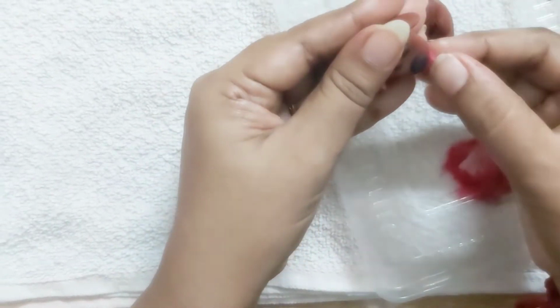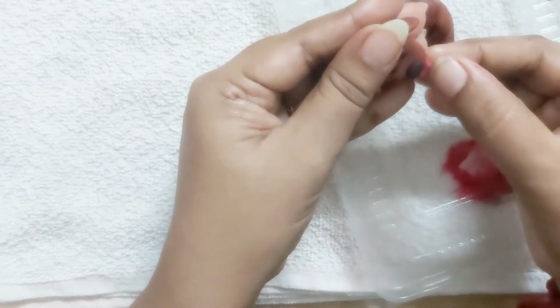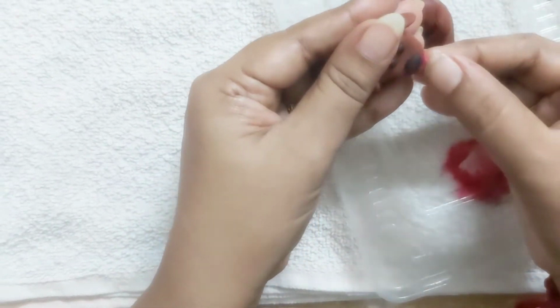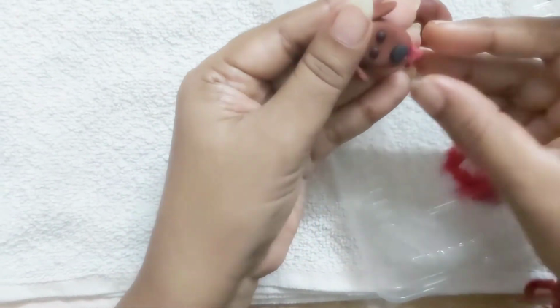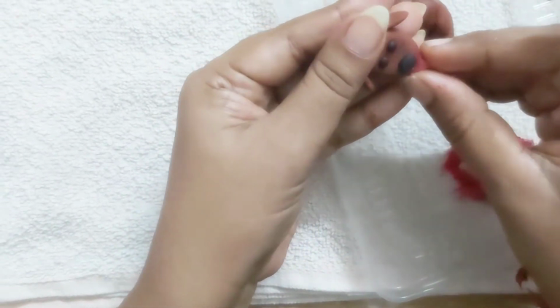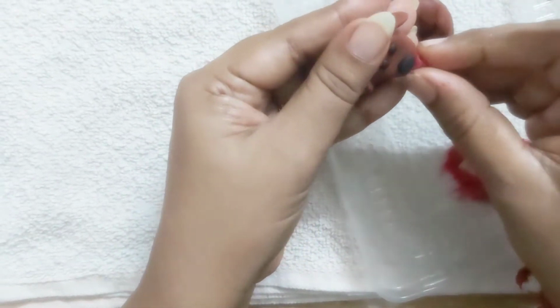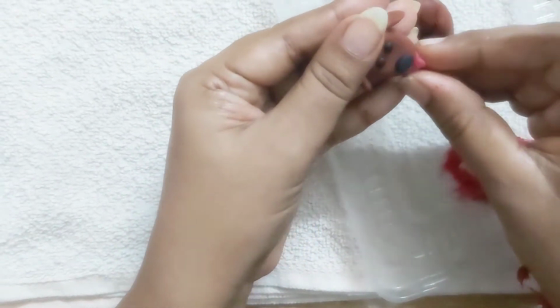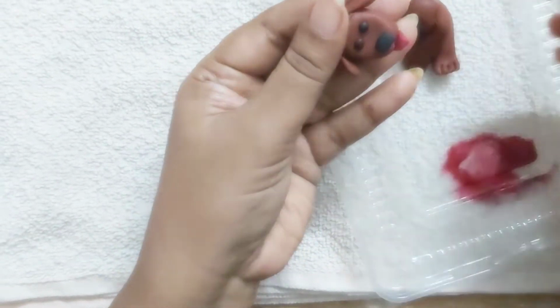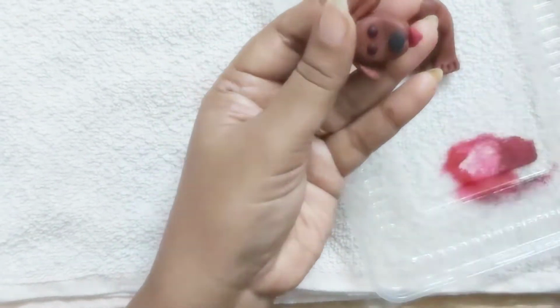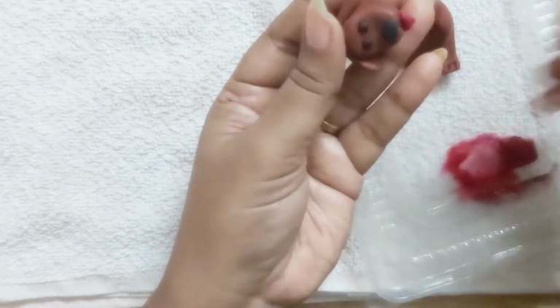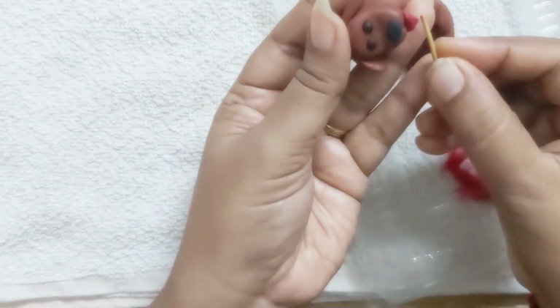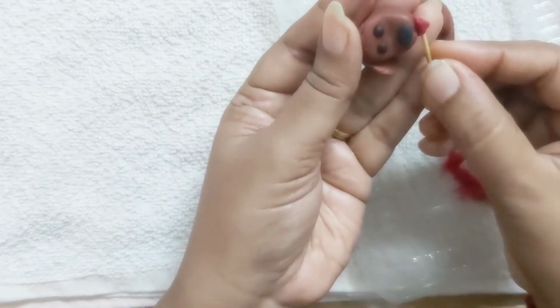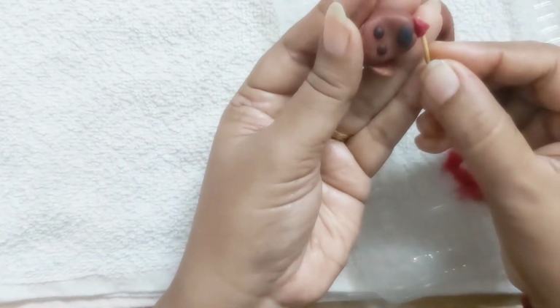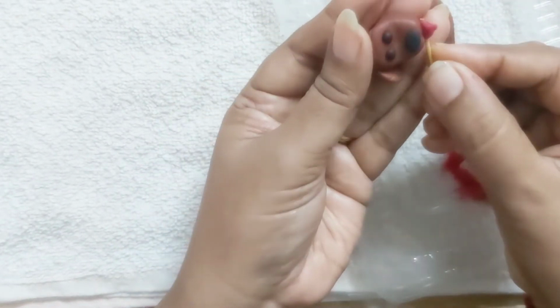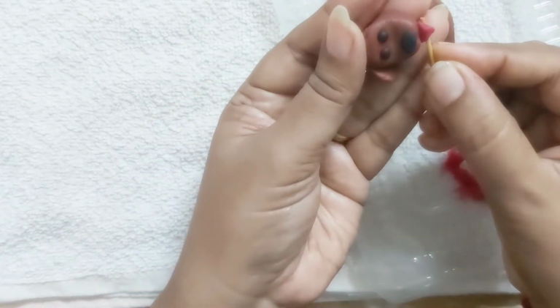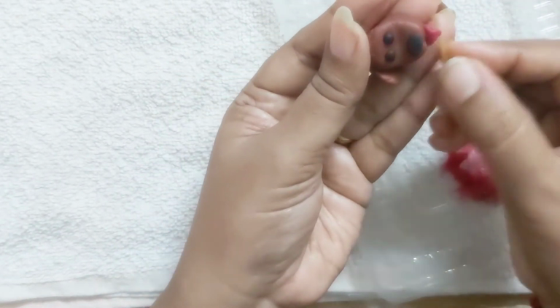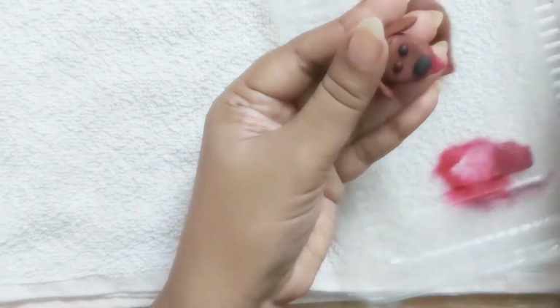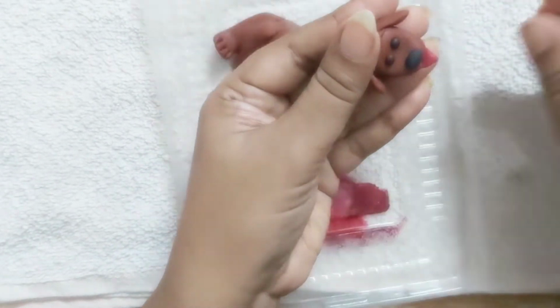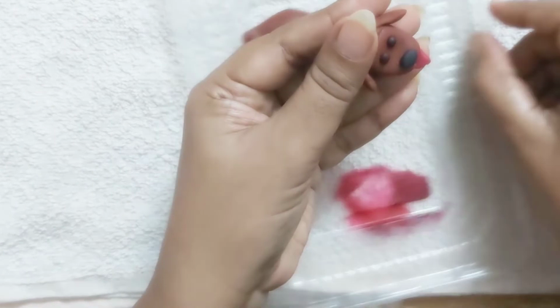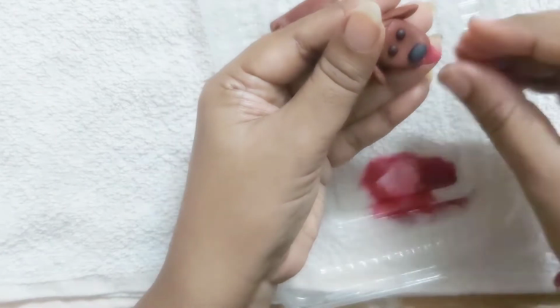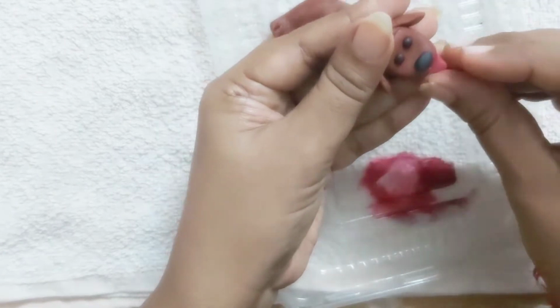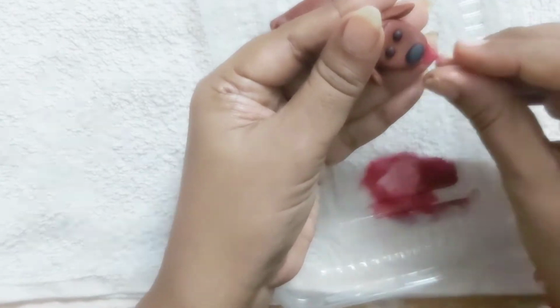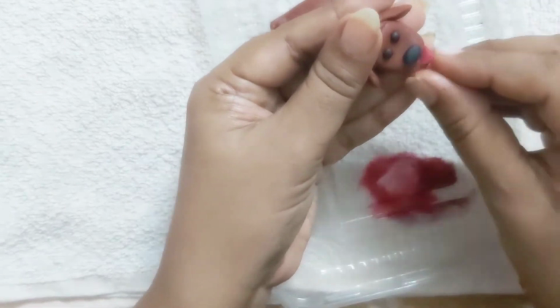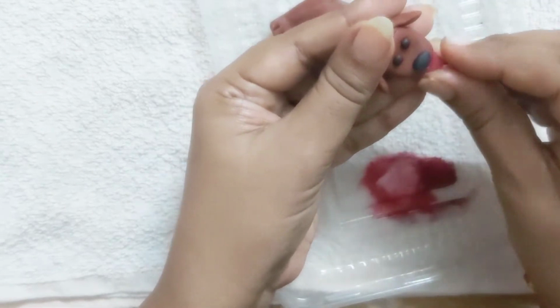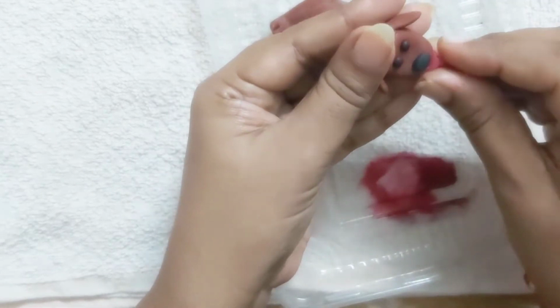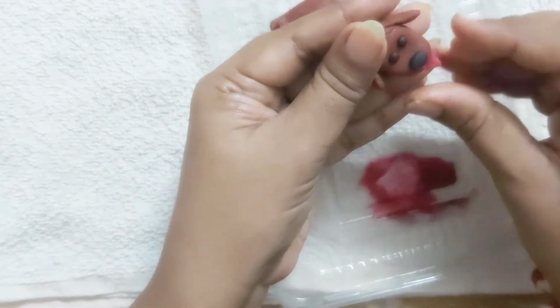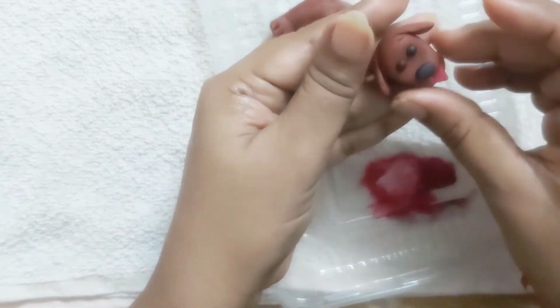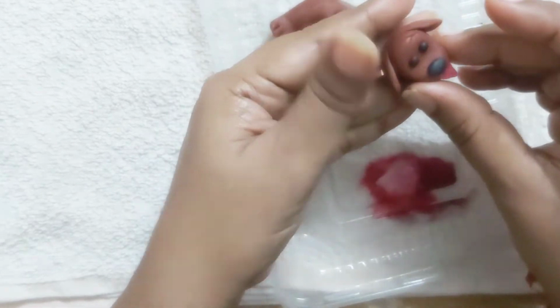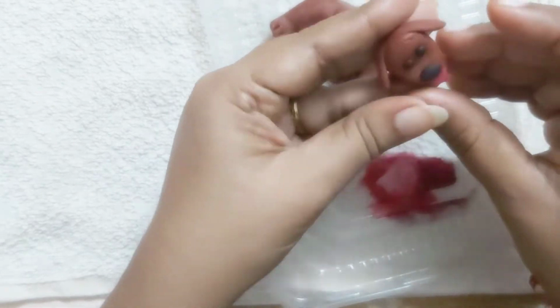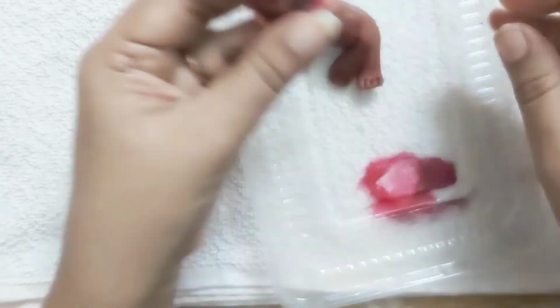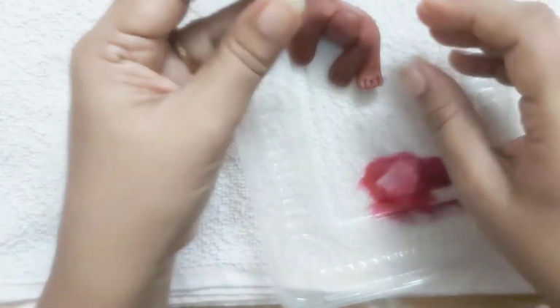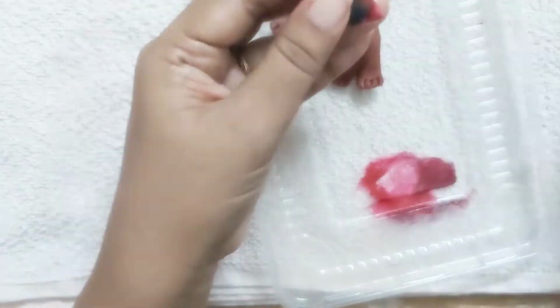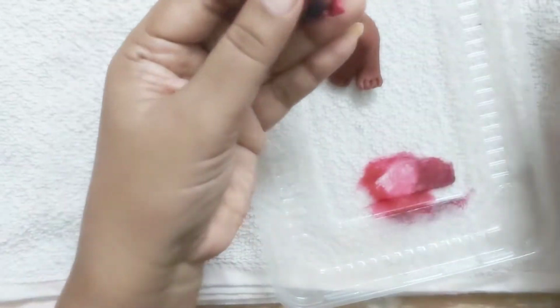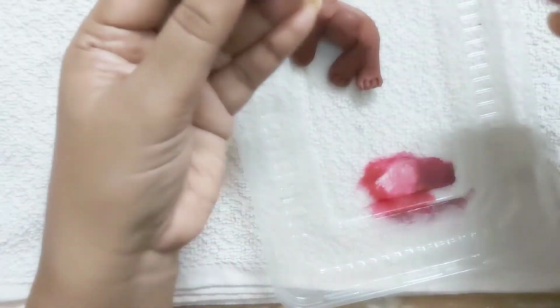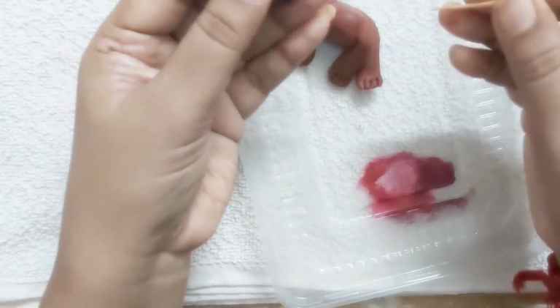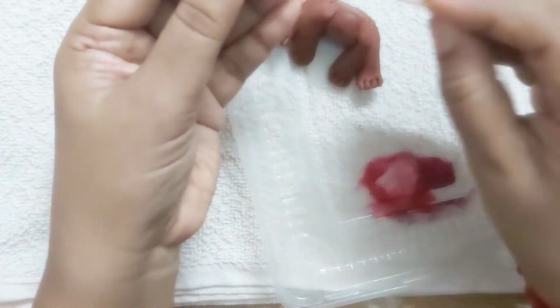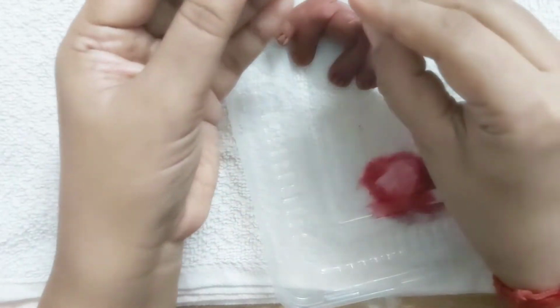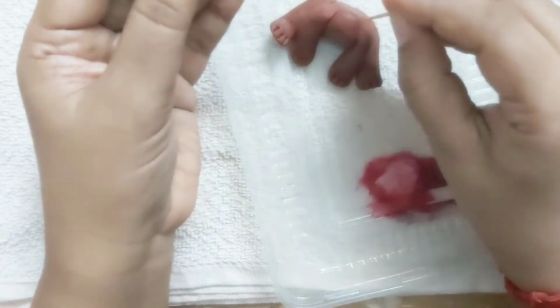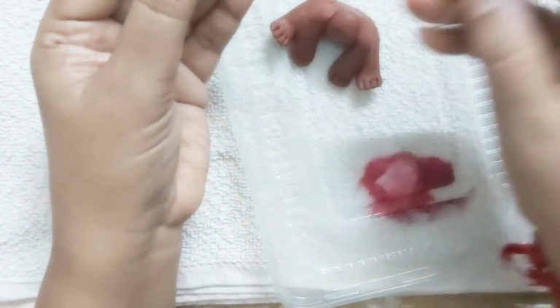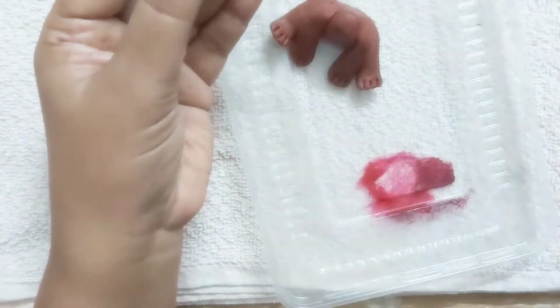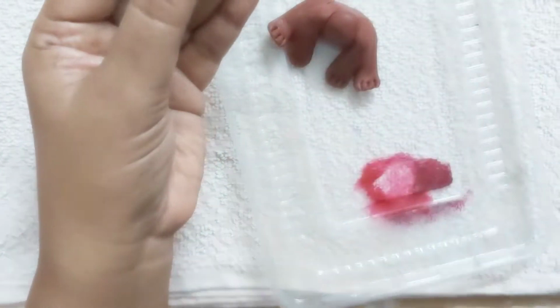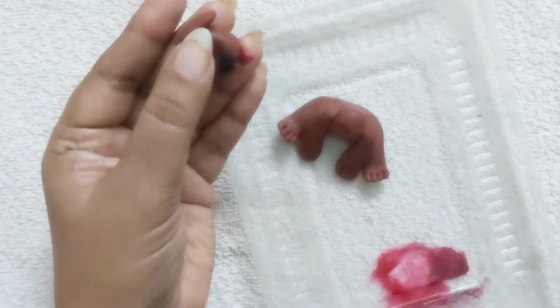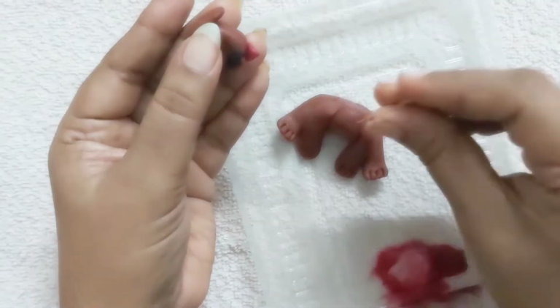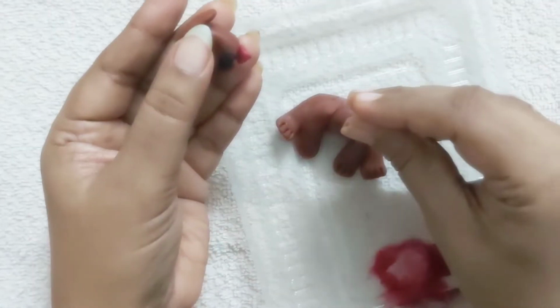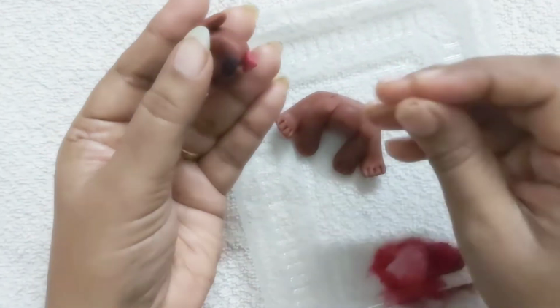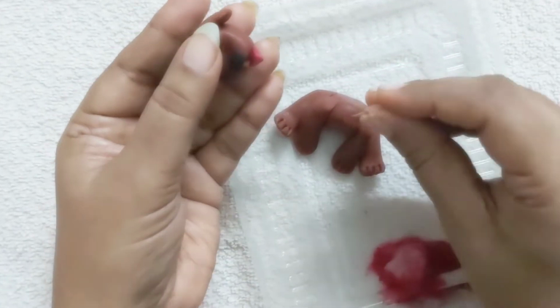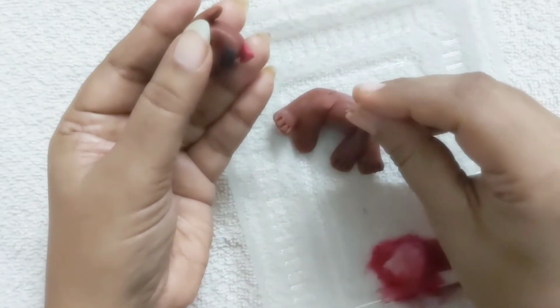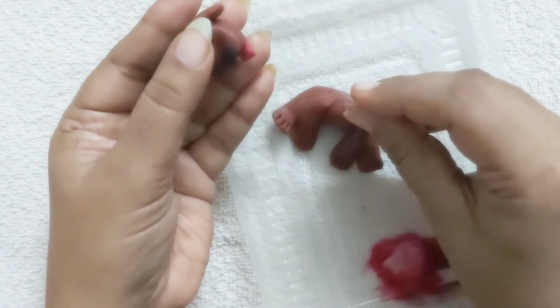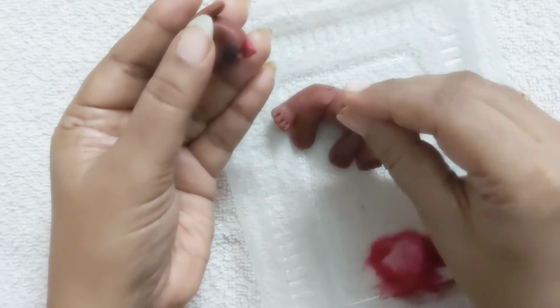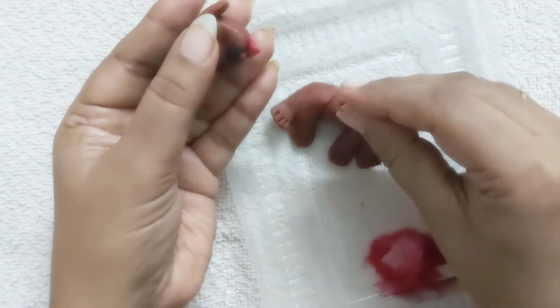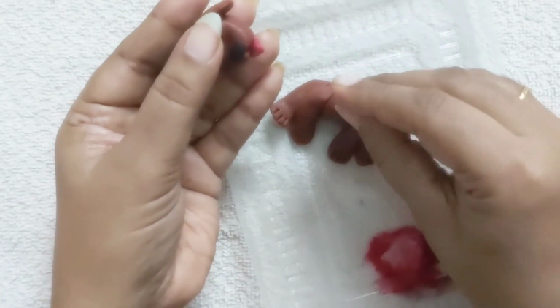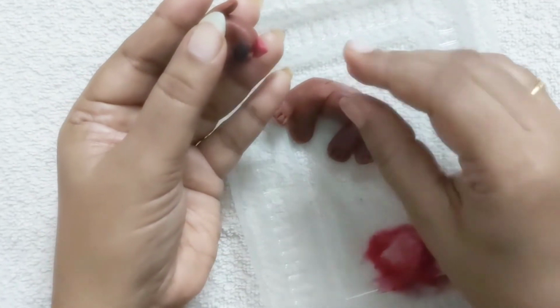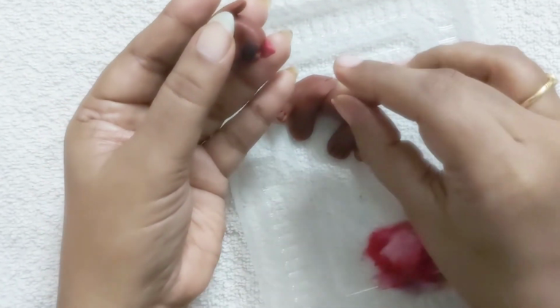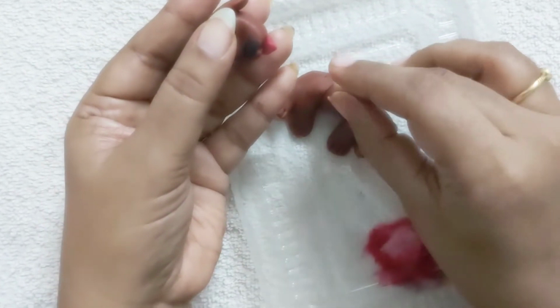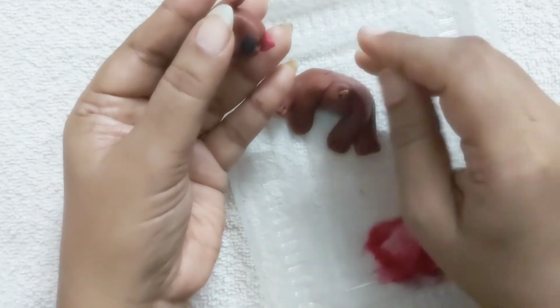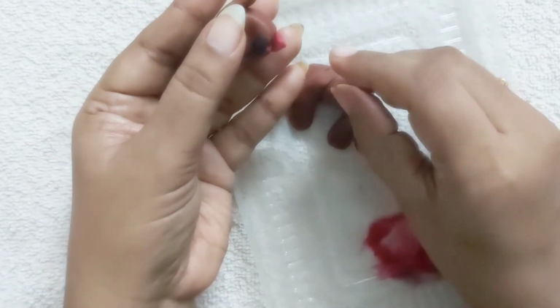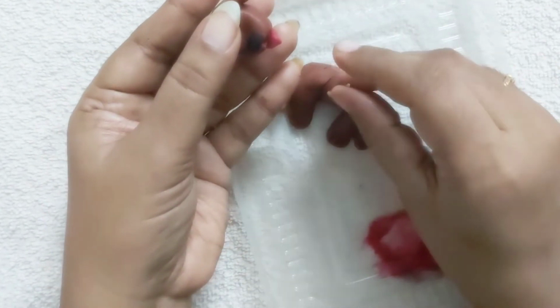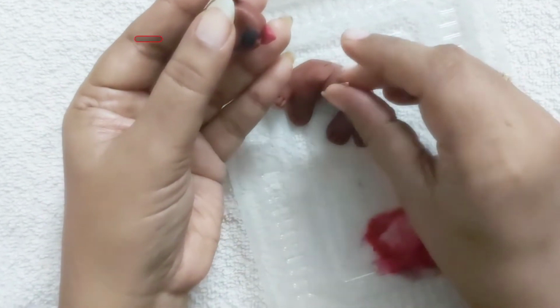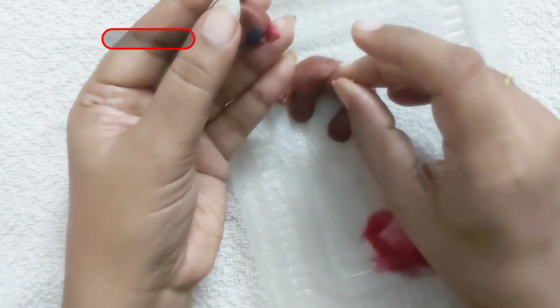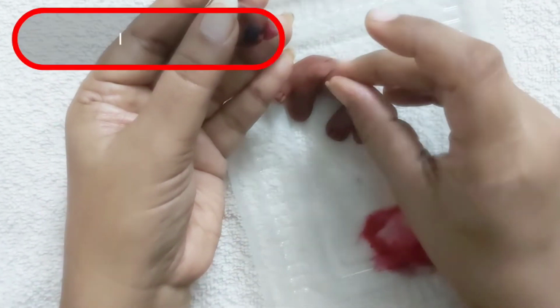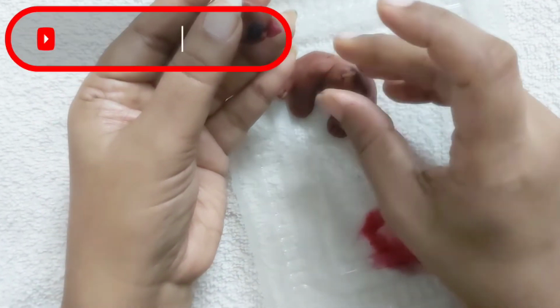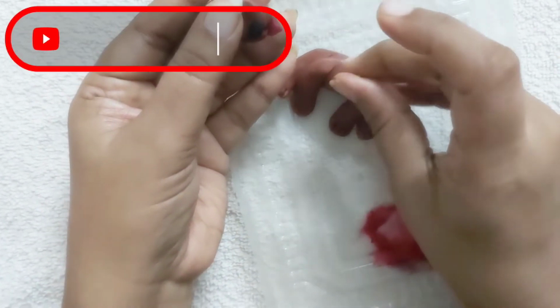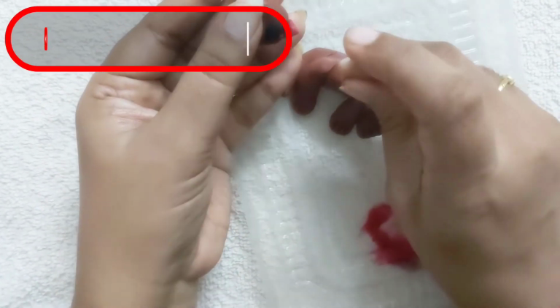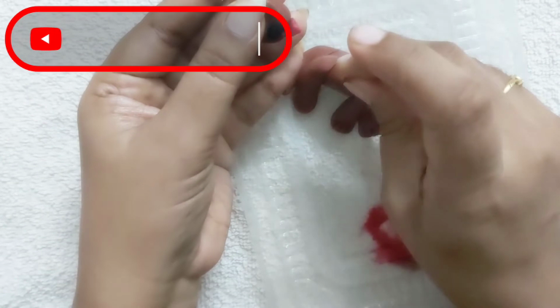Now we will attach the head to the body. We will use a toothpick and insert it, then cut it to the right length.